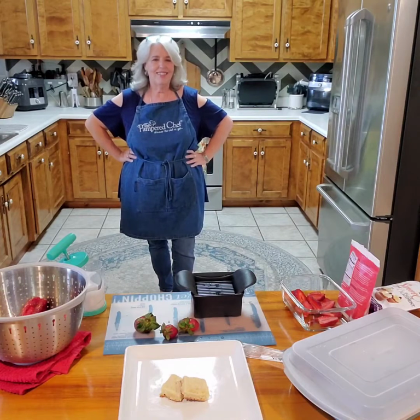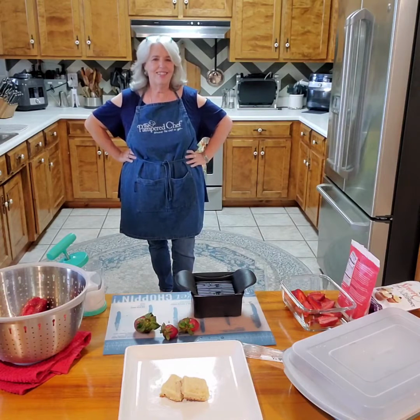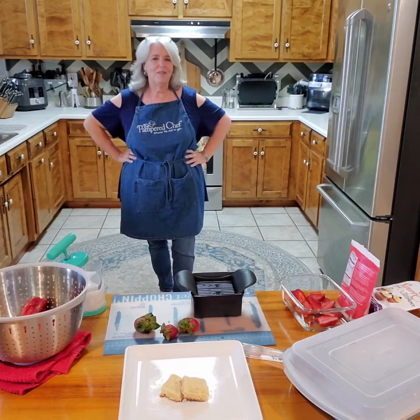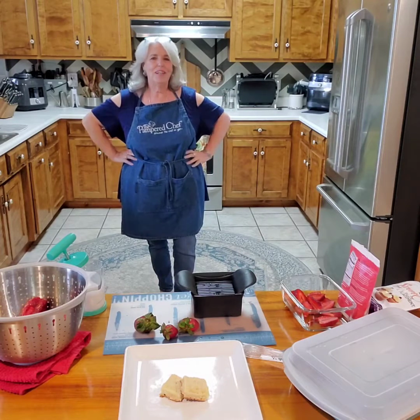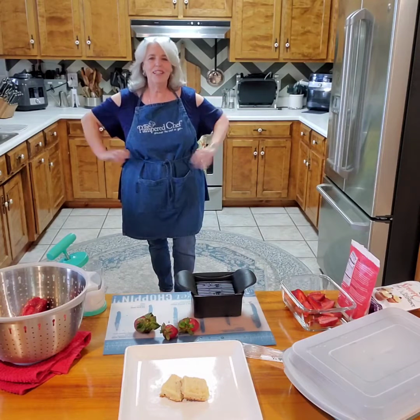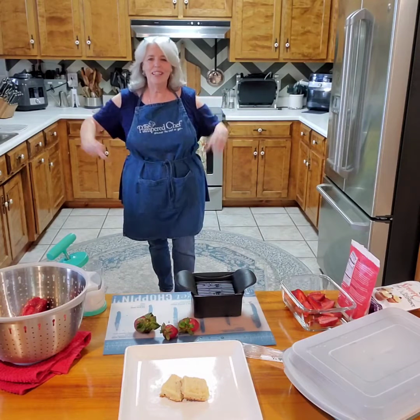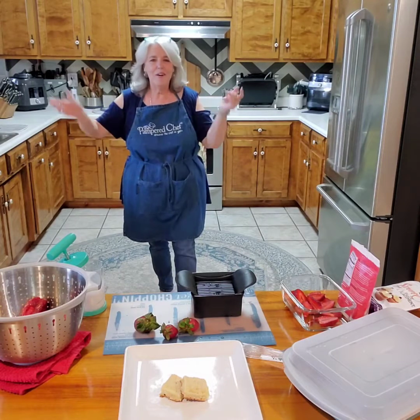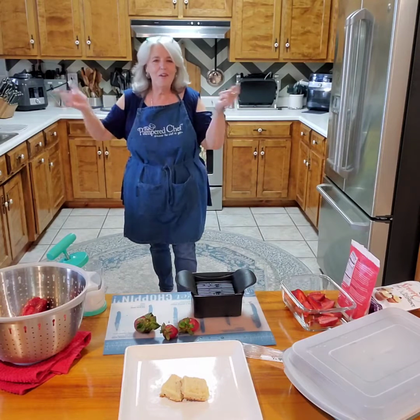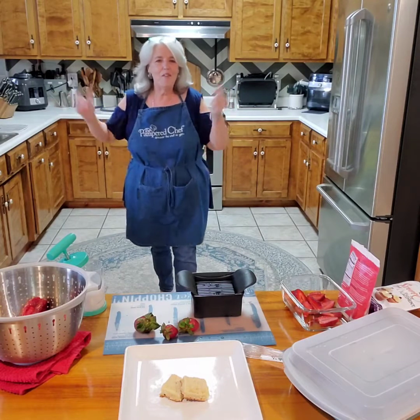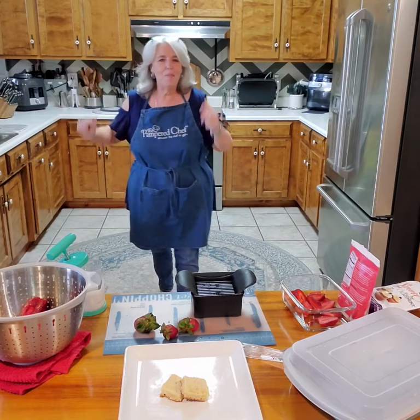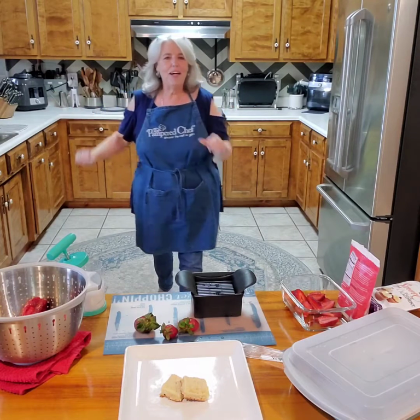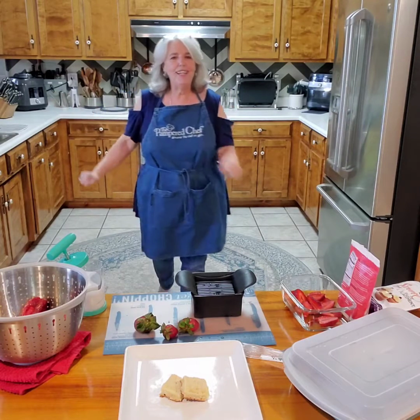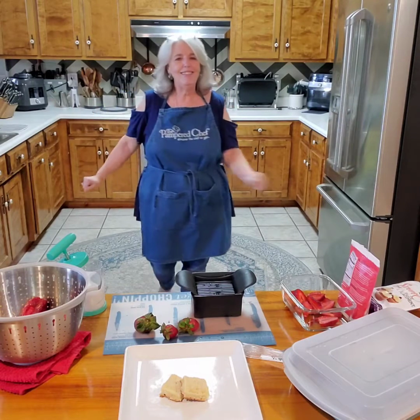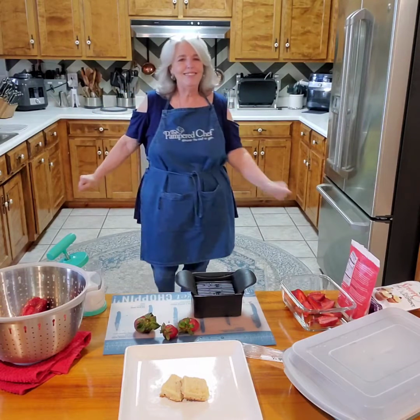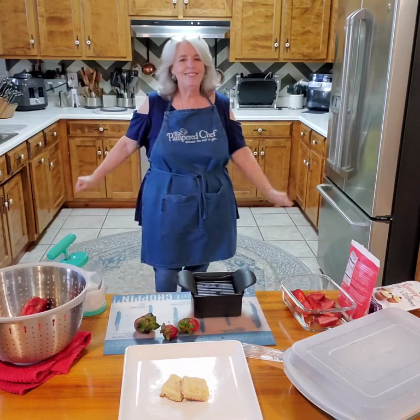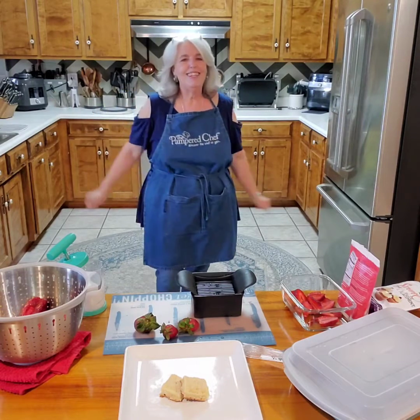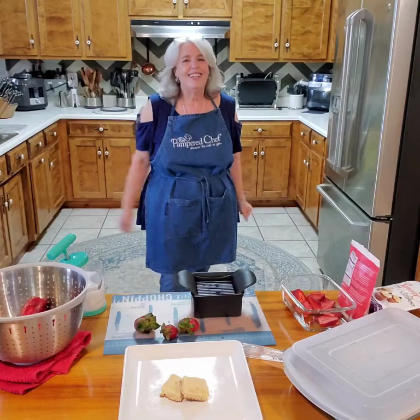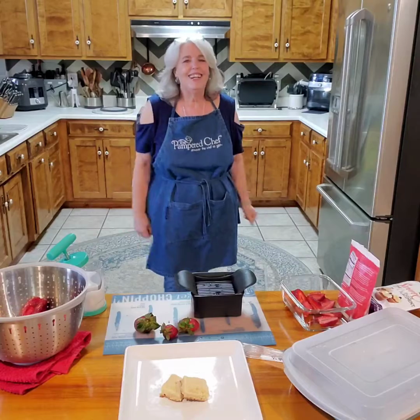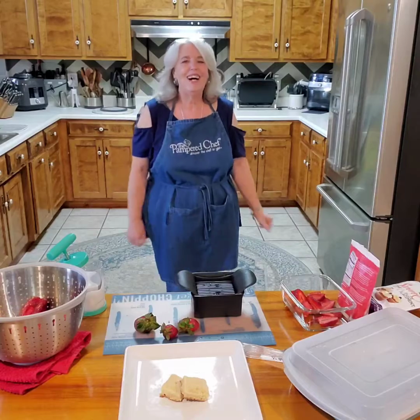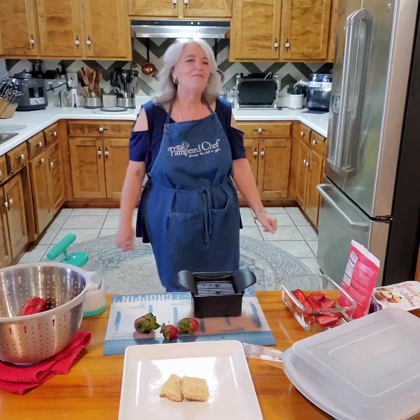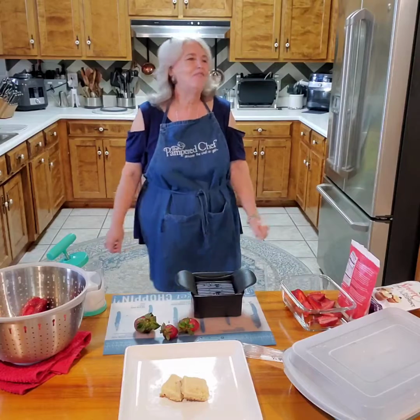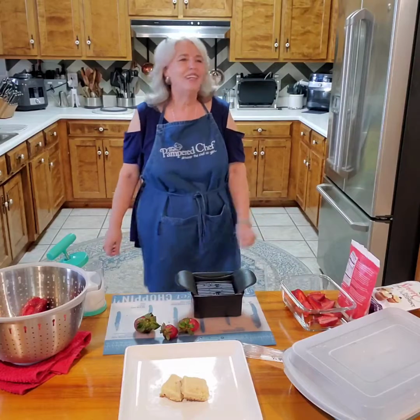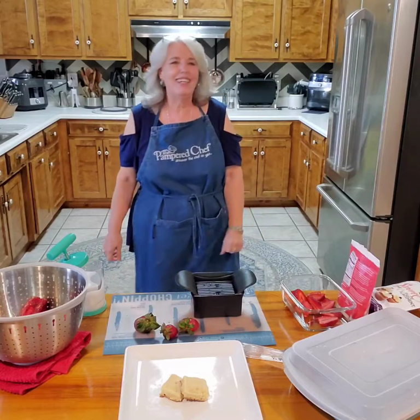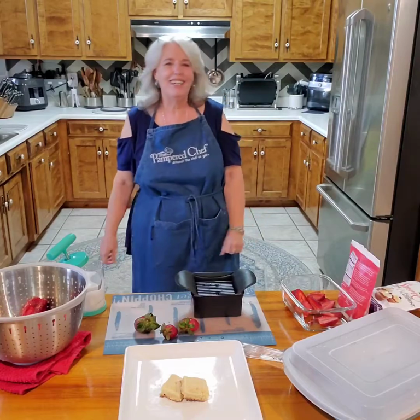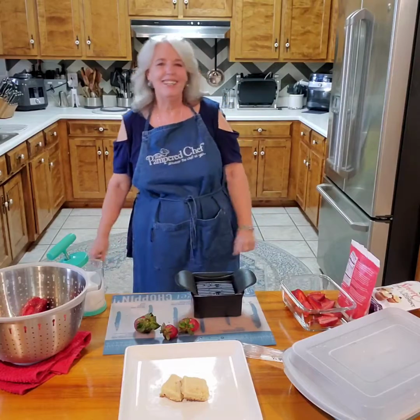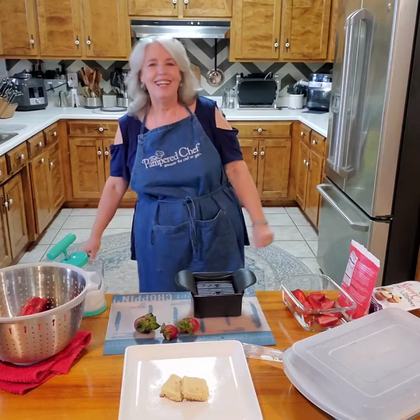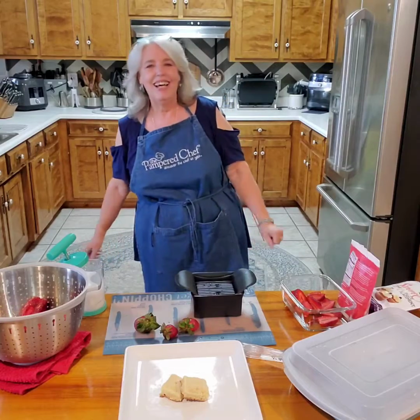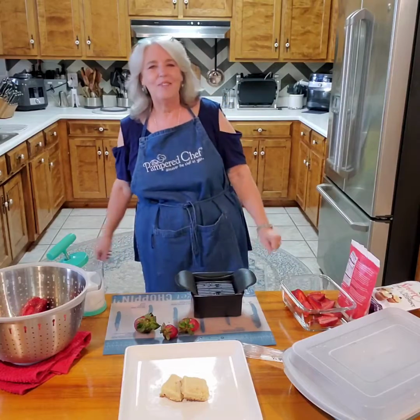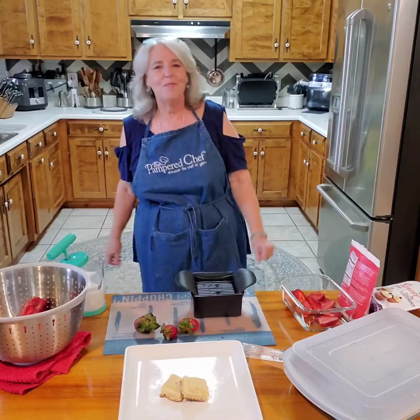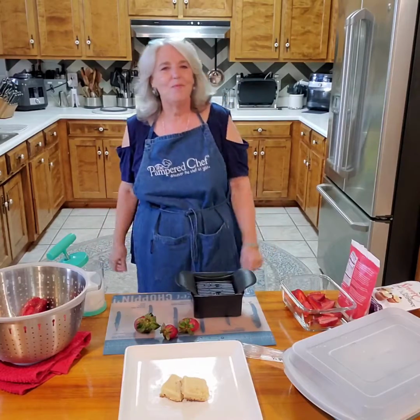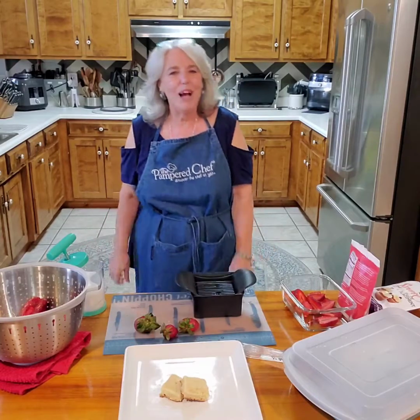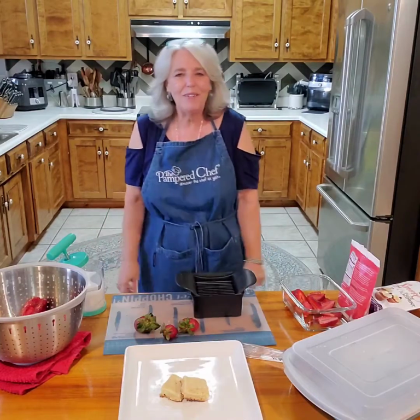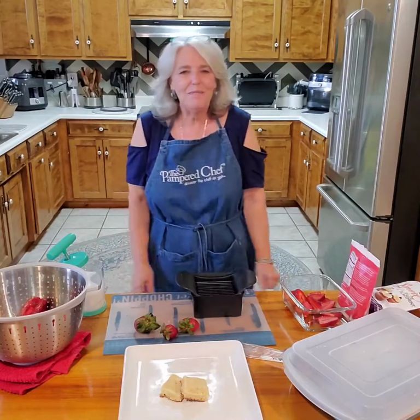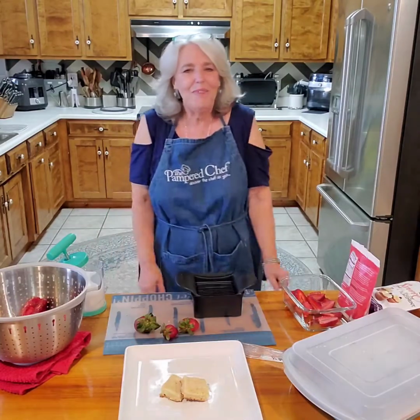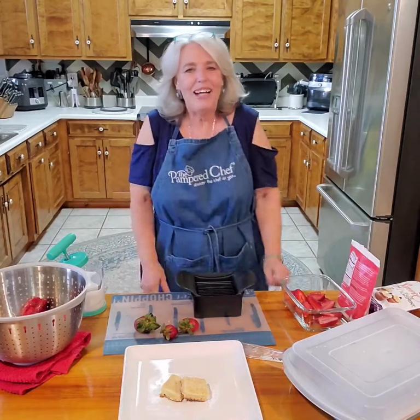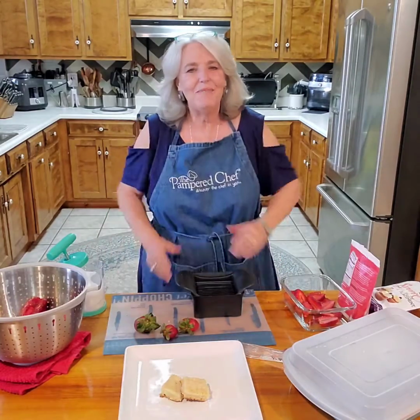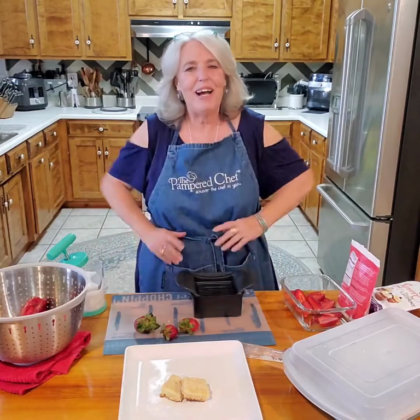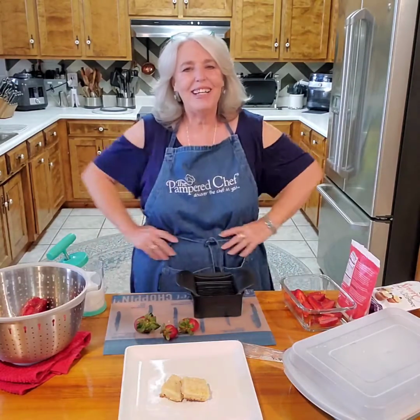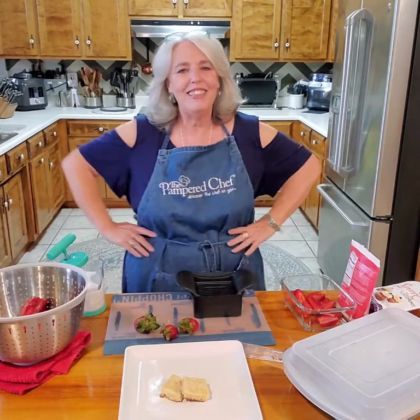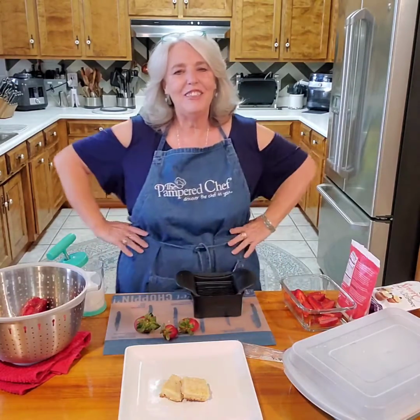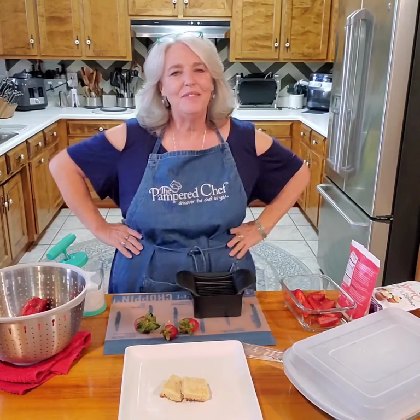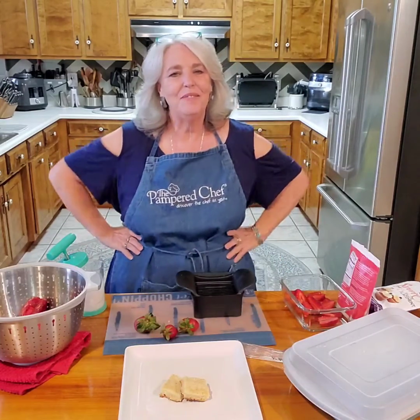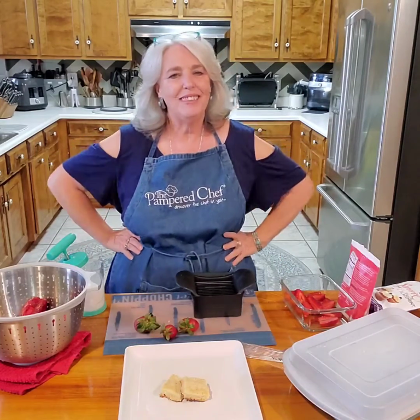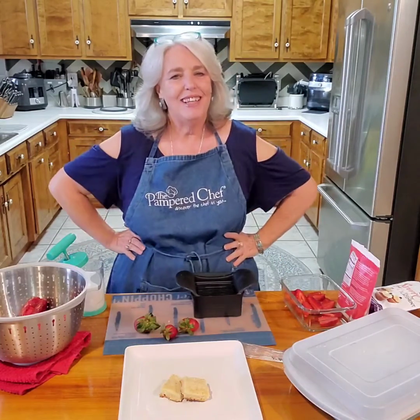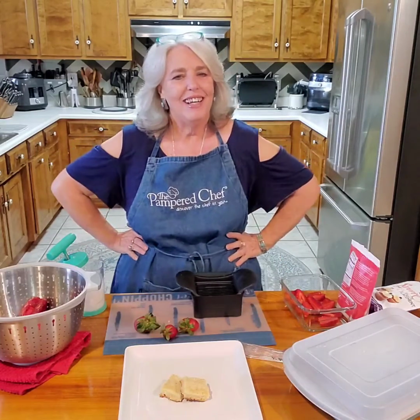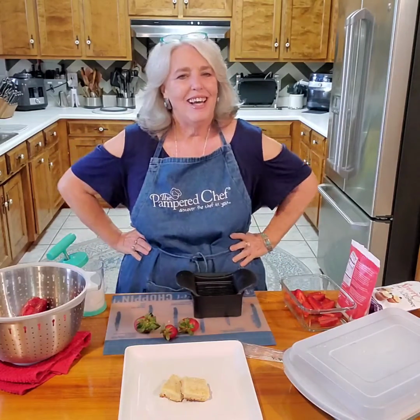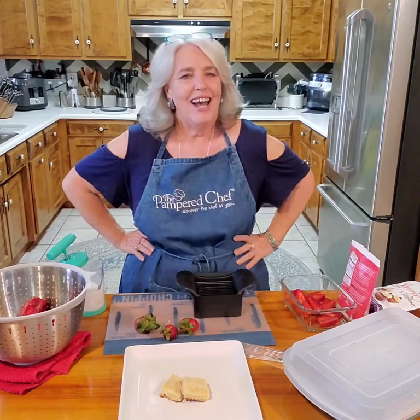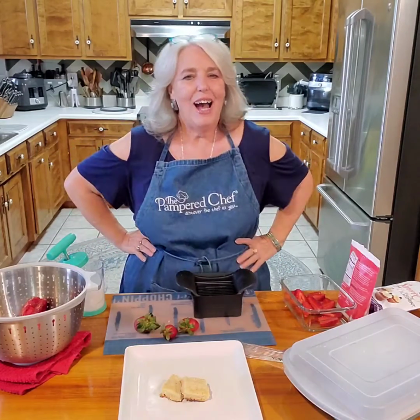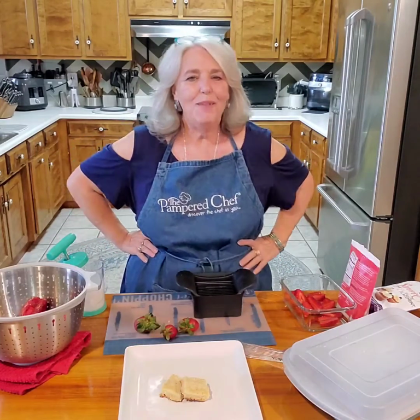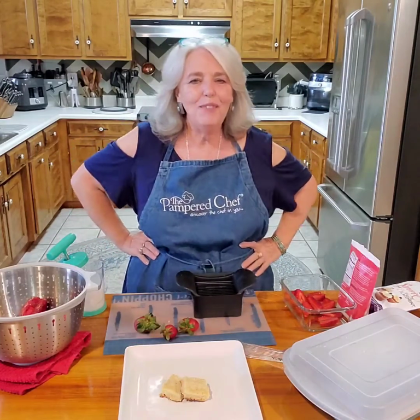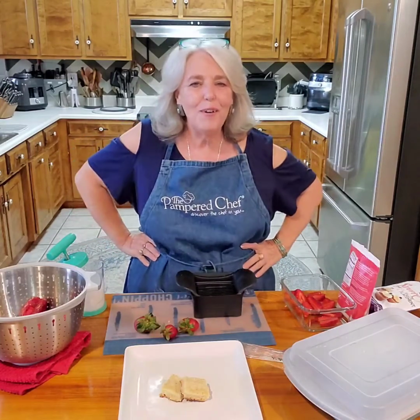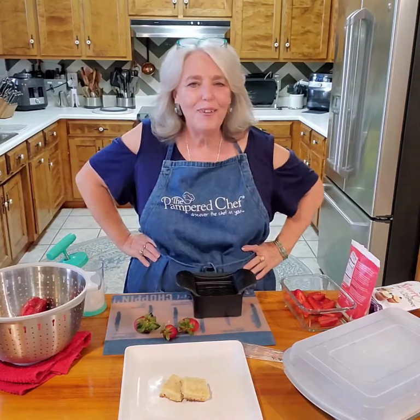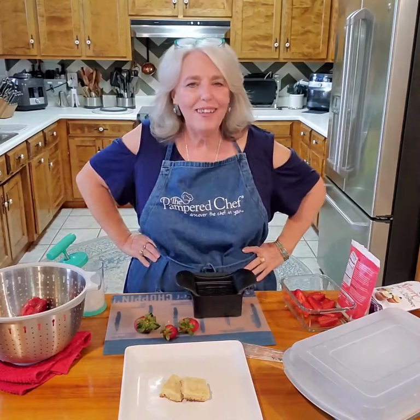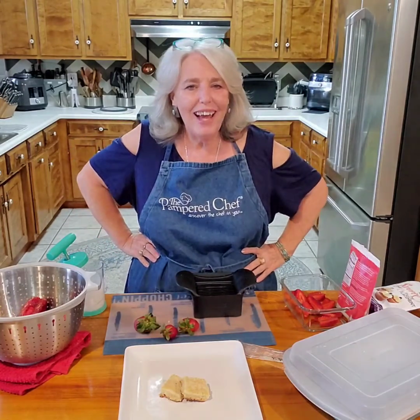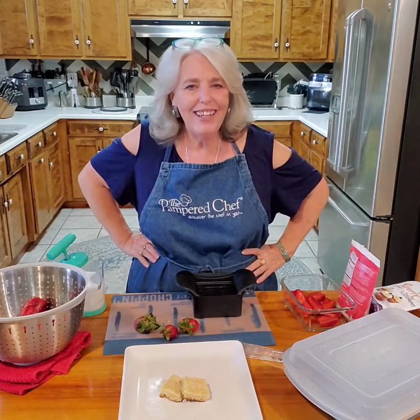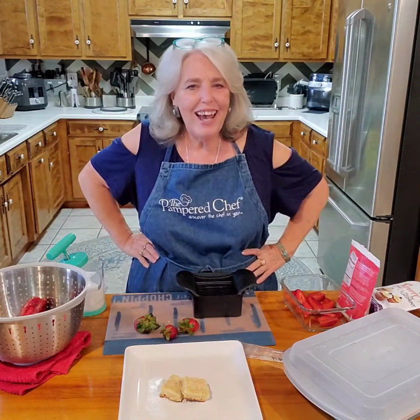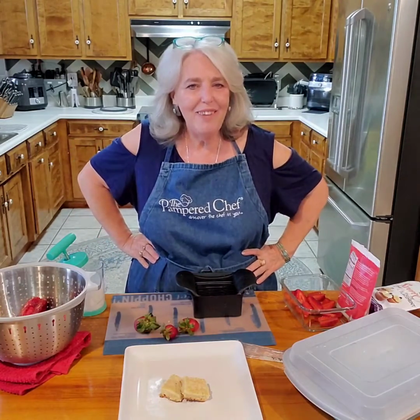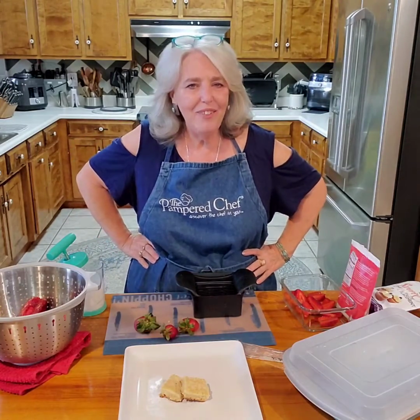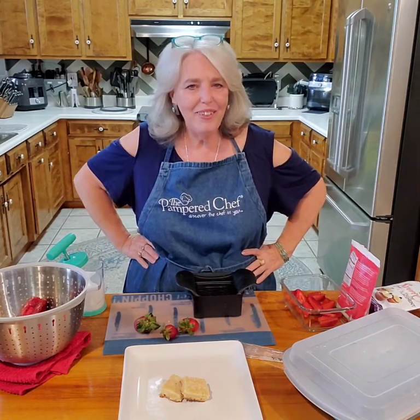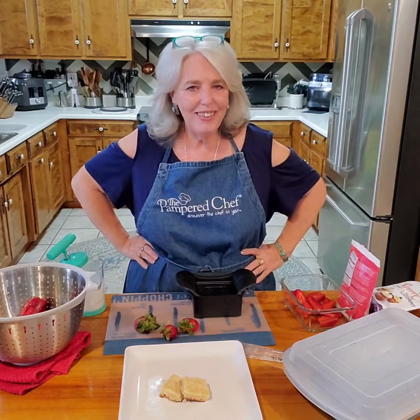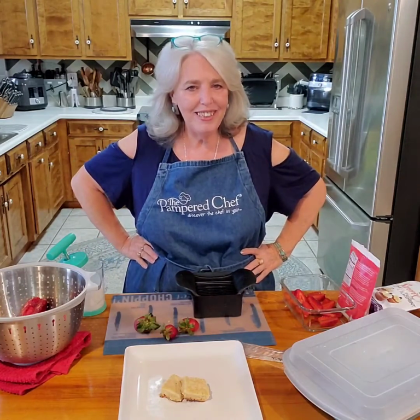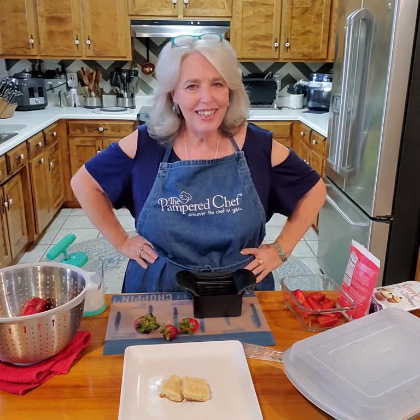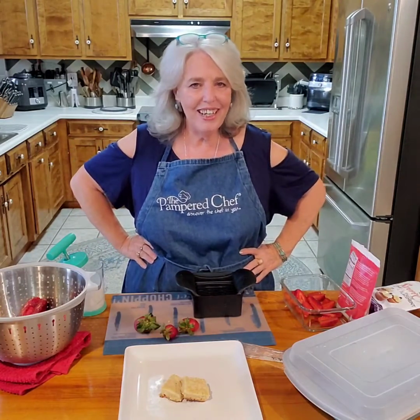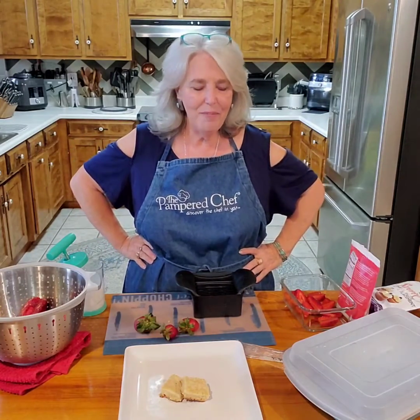Well hello everybody. I'm Vicki and welcome back to my kitchen. I'm so glad to have you here today.